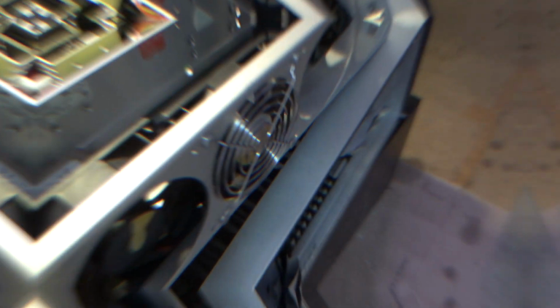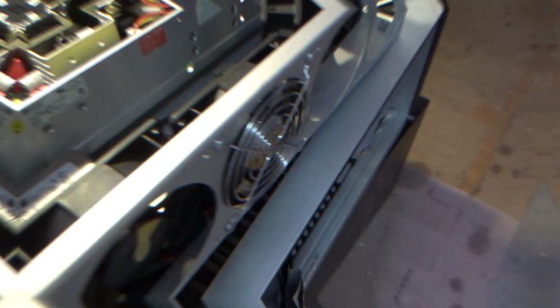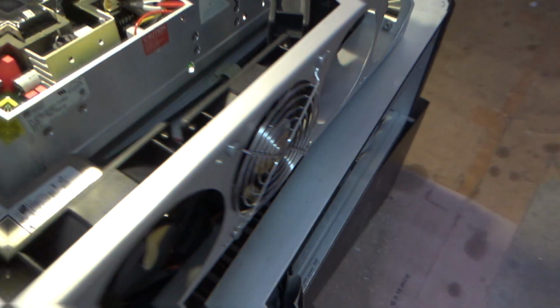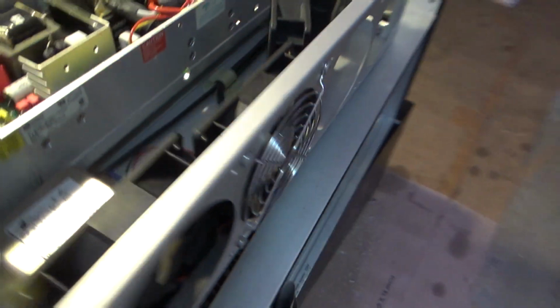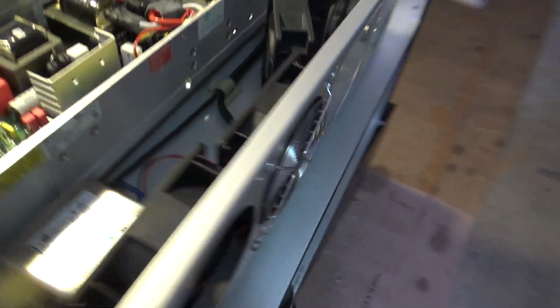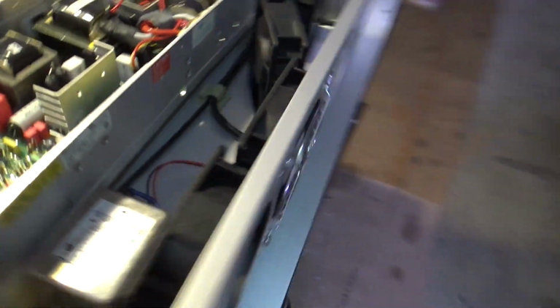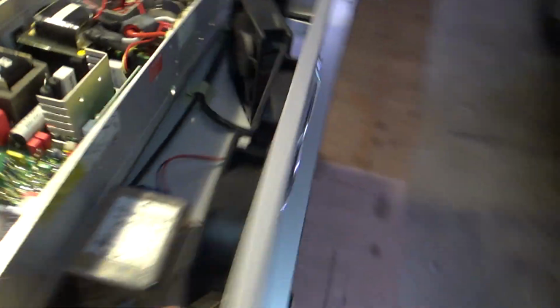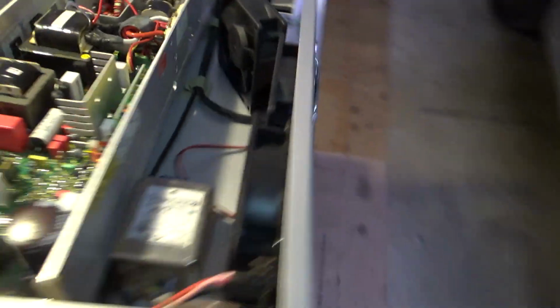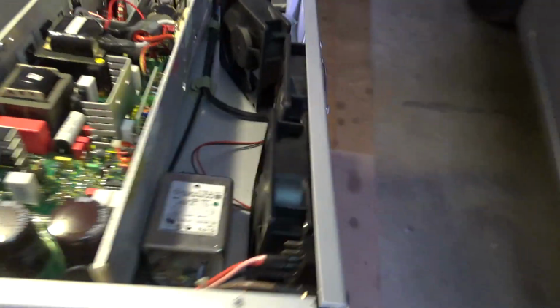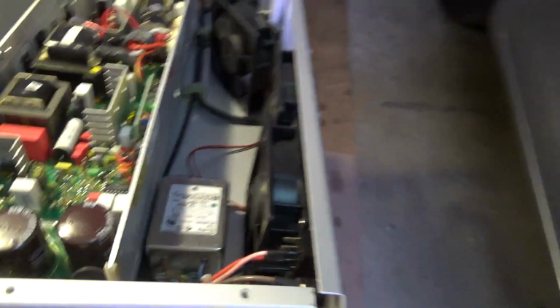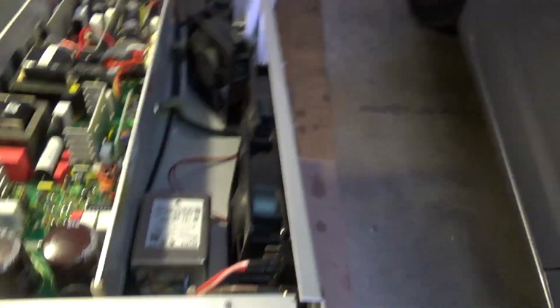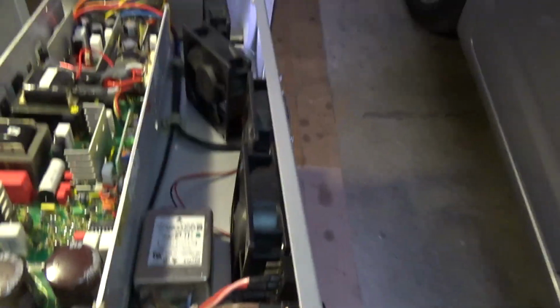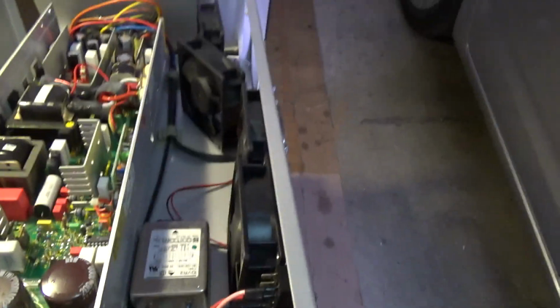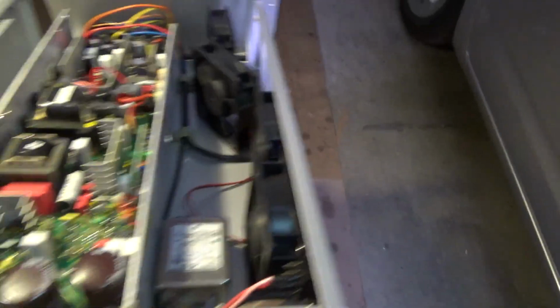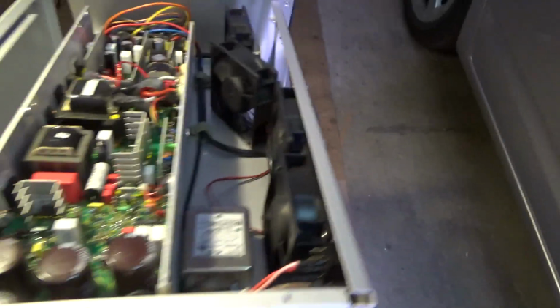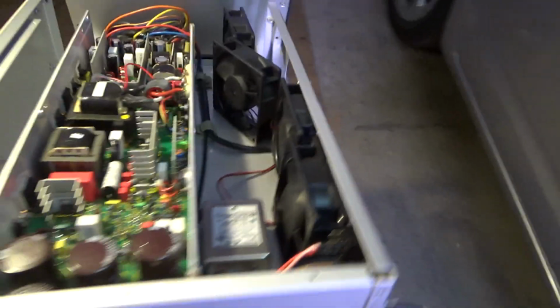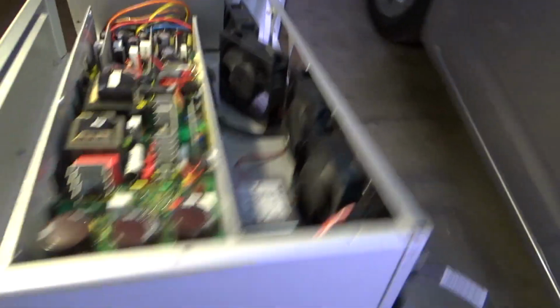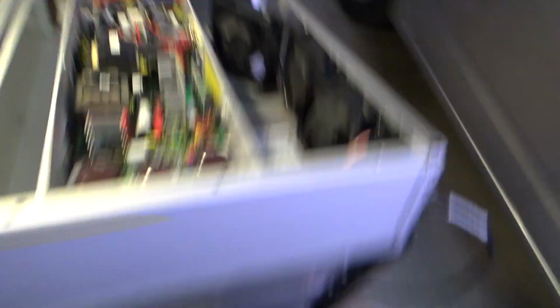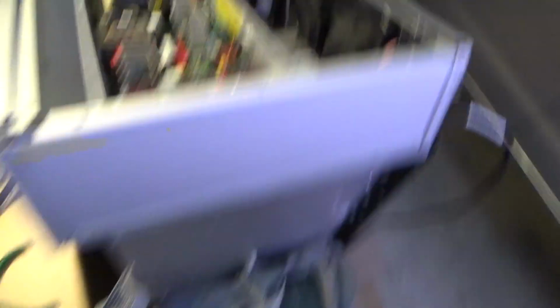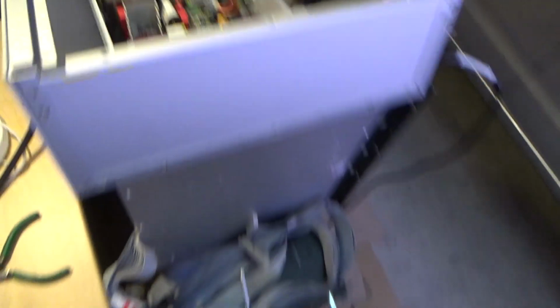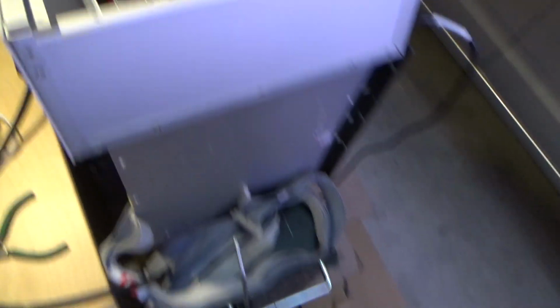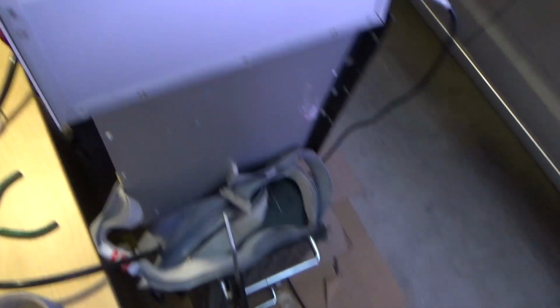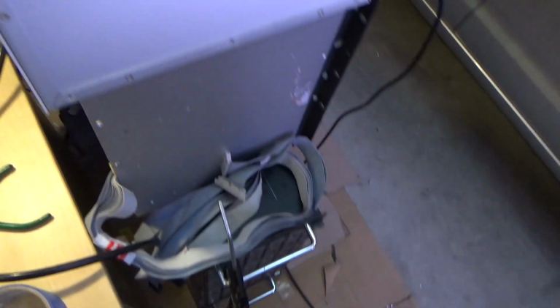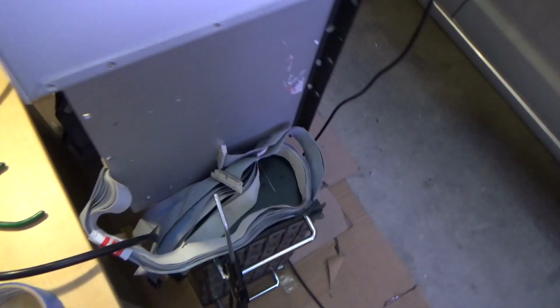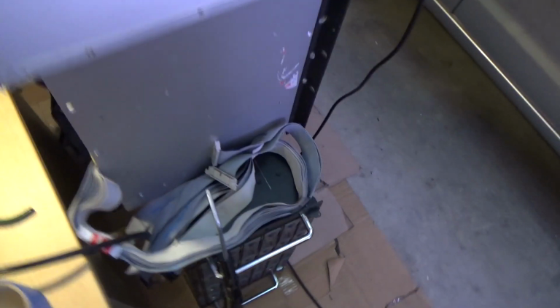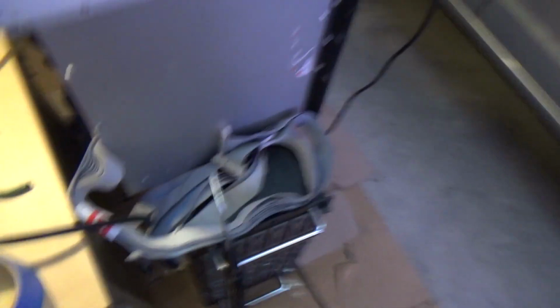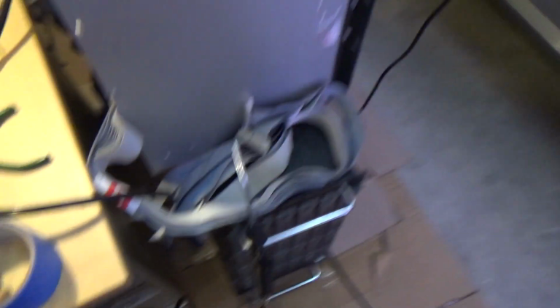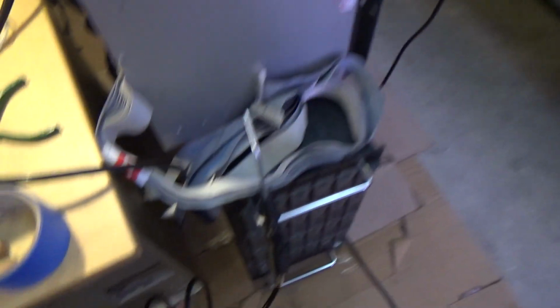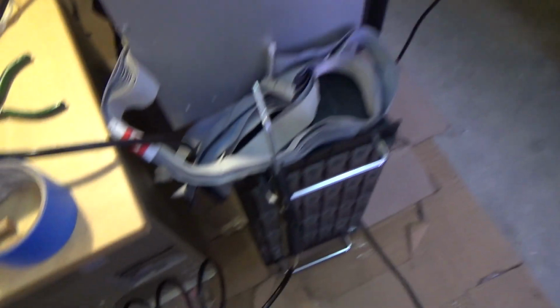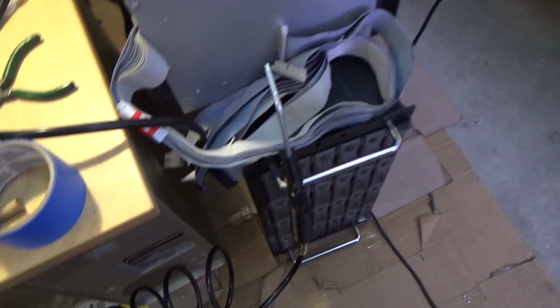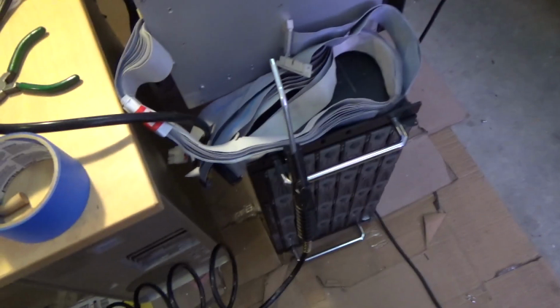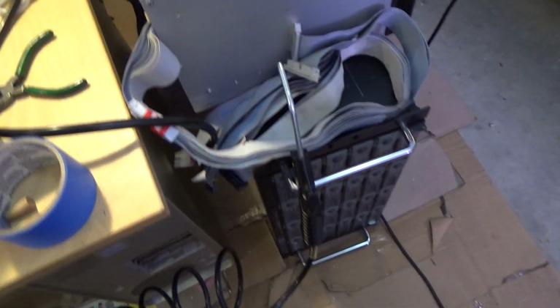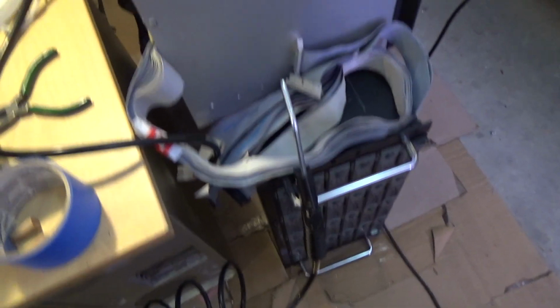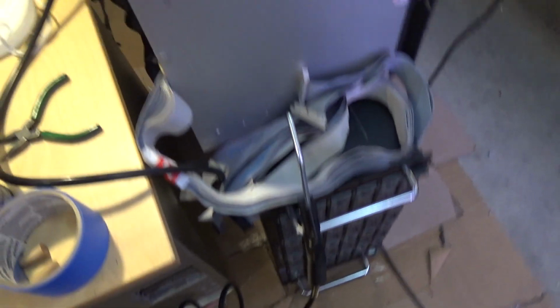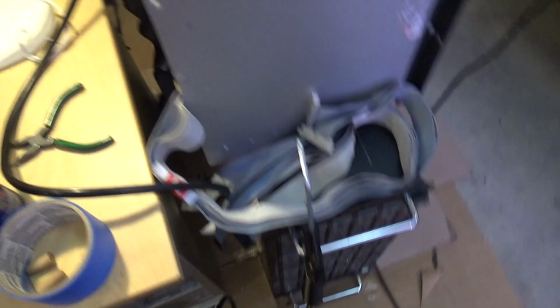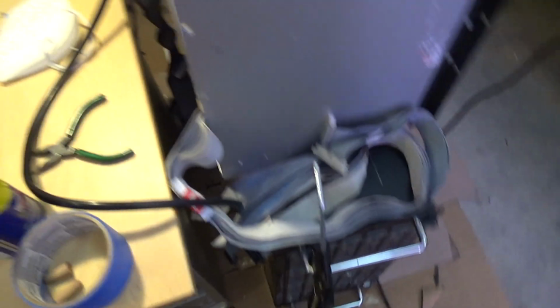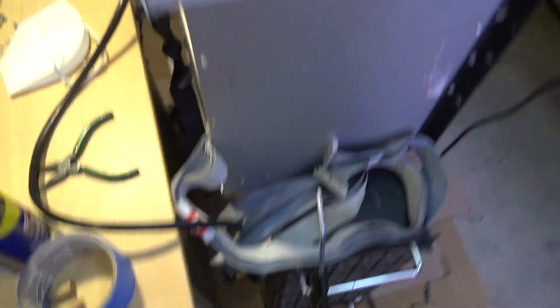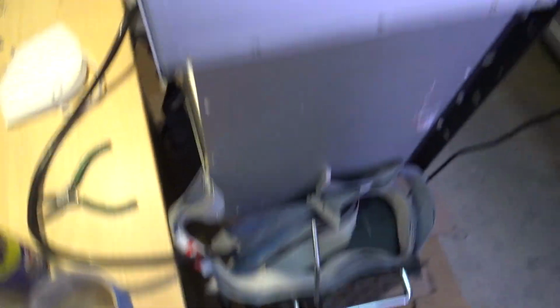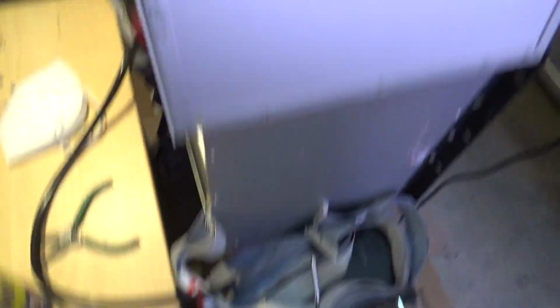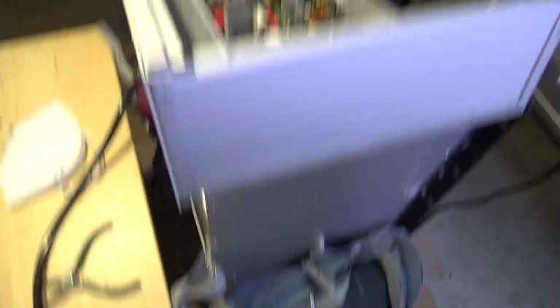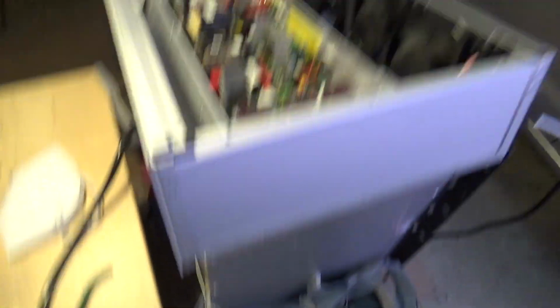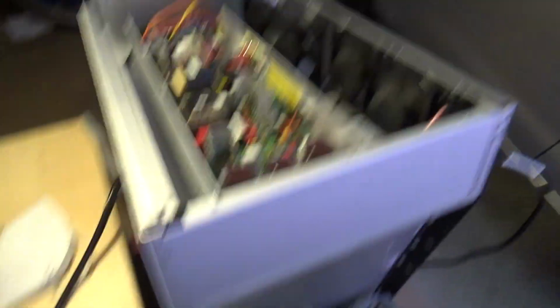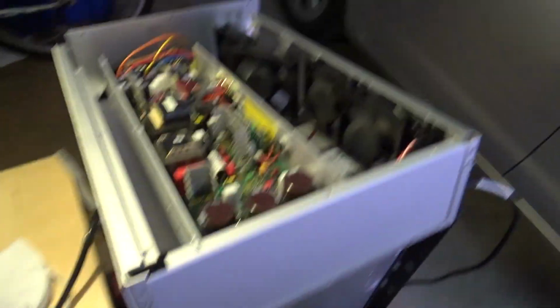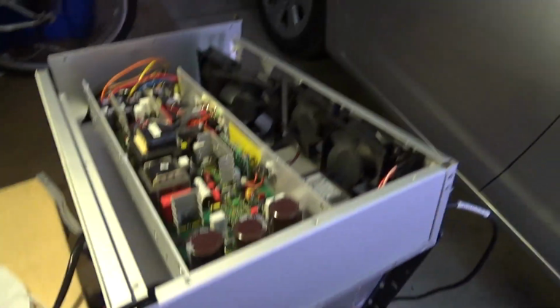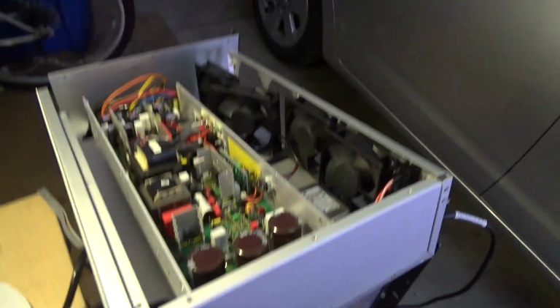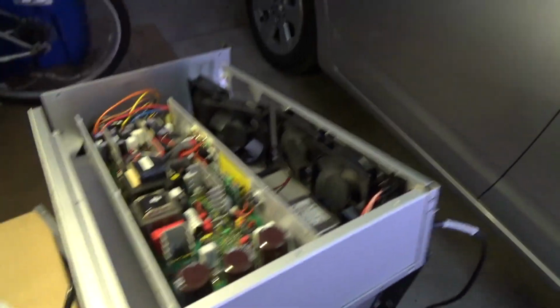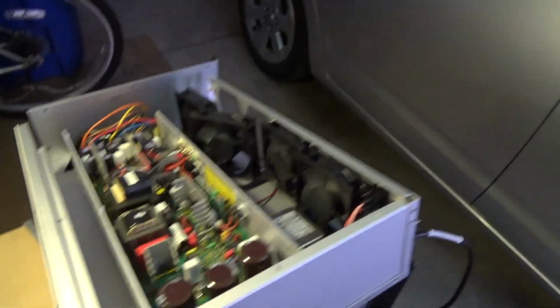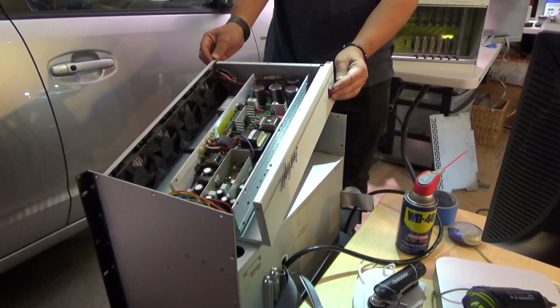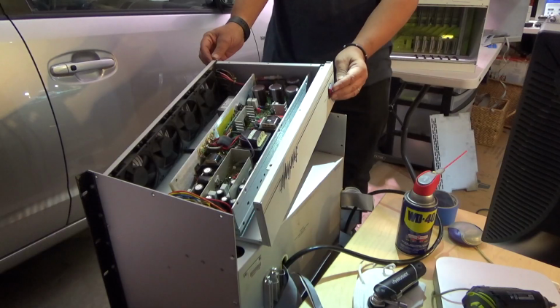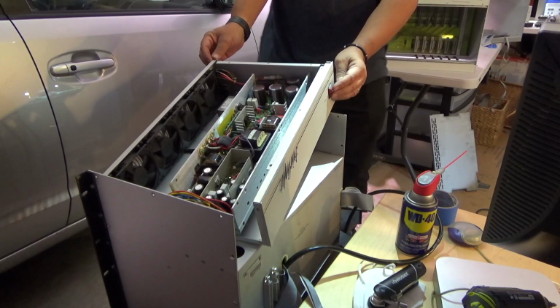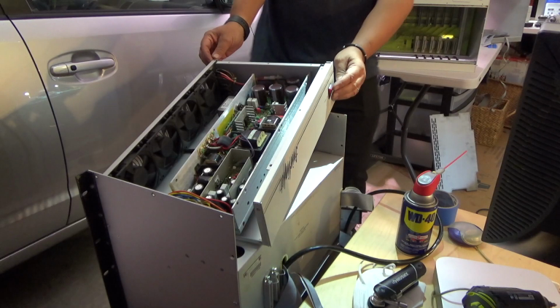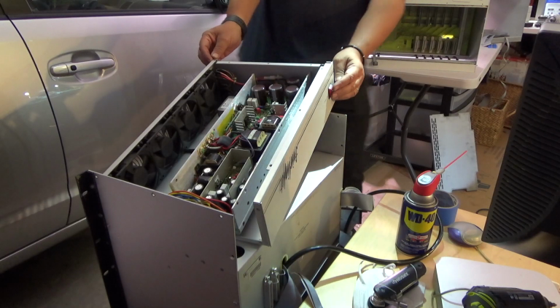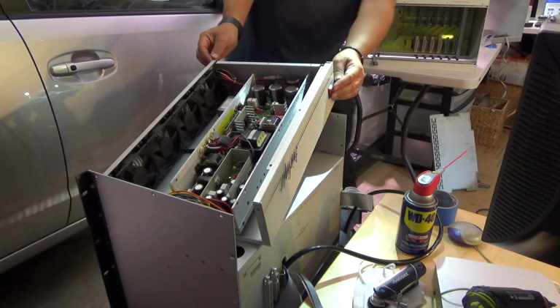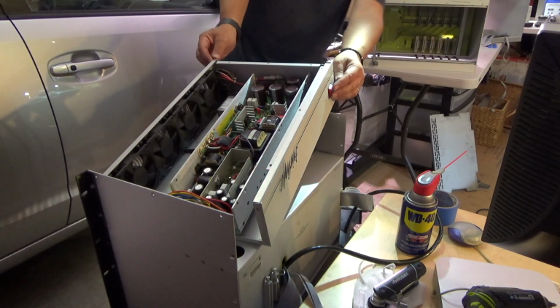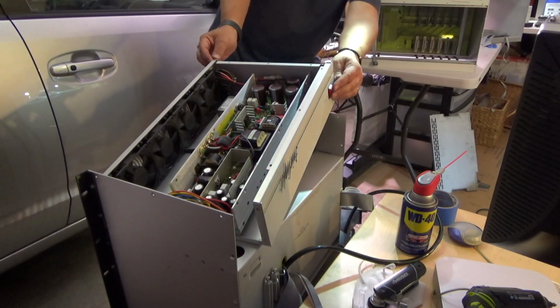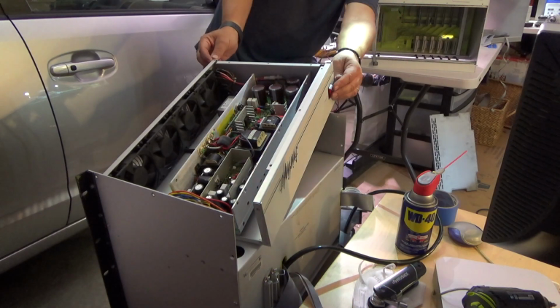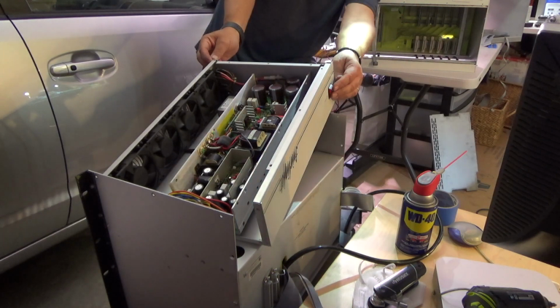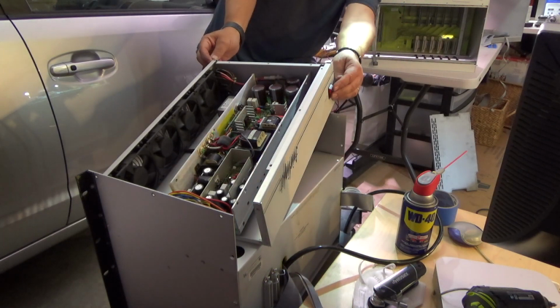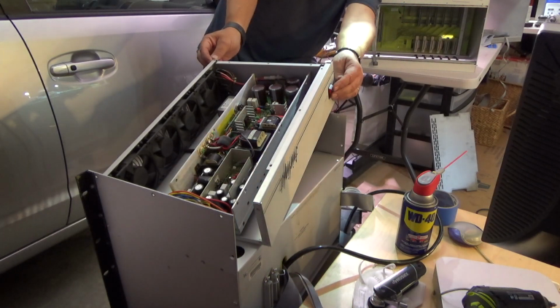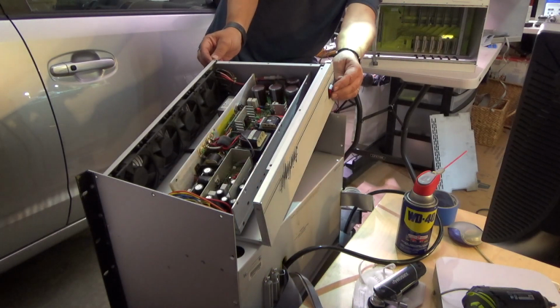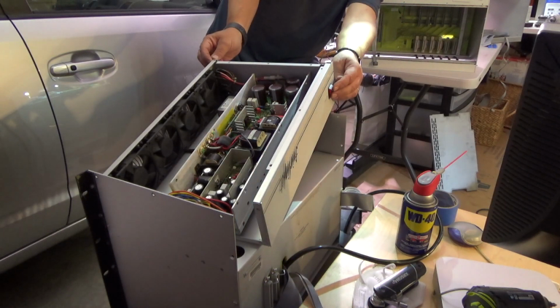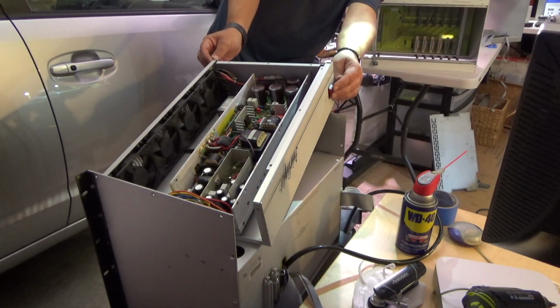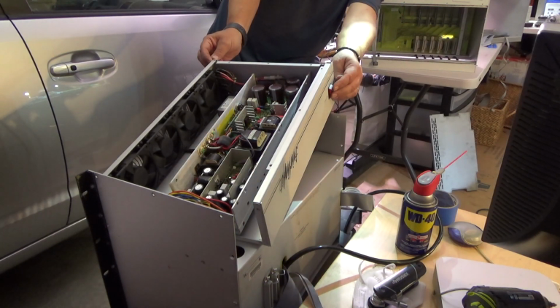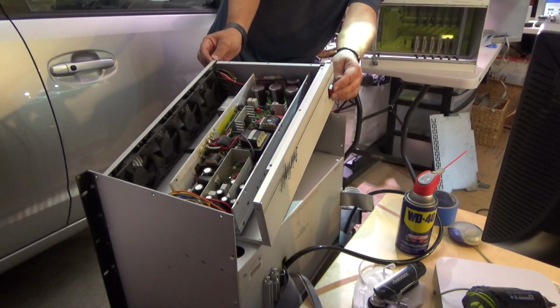And hopefully, when this power is on, nothing should happen apart from the fans going on. Let's try.